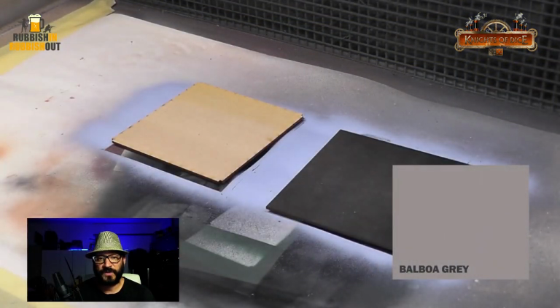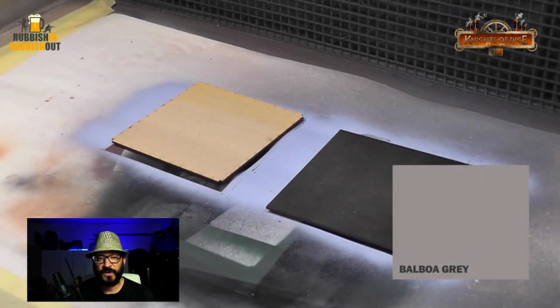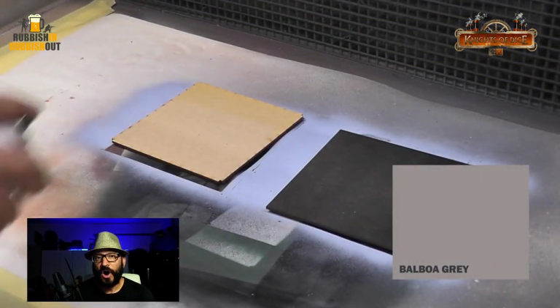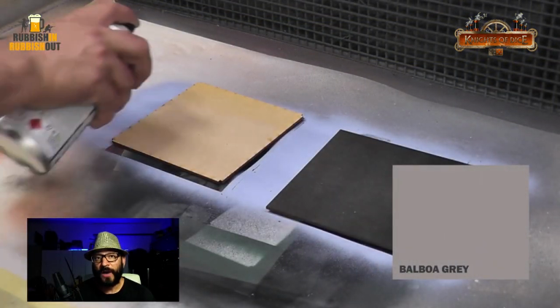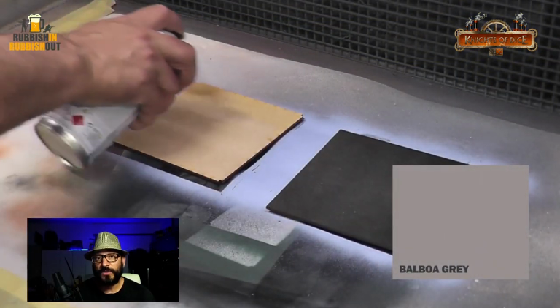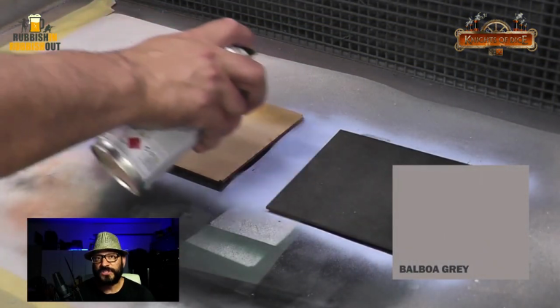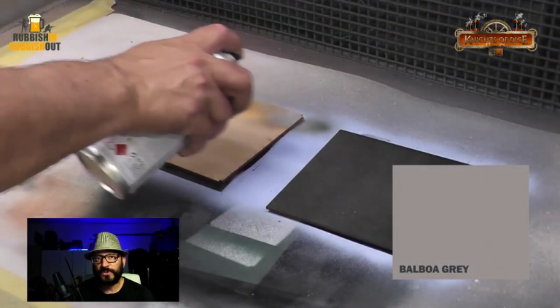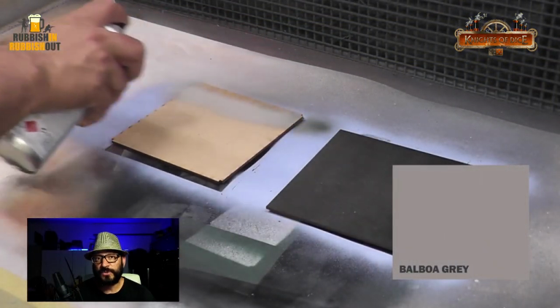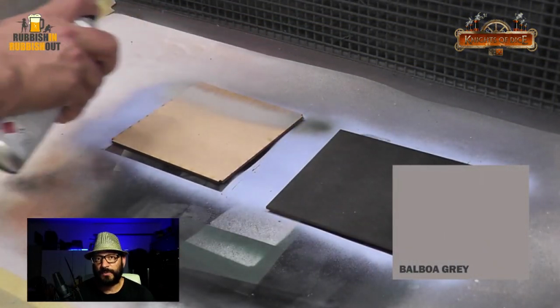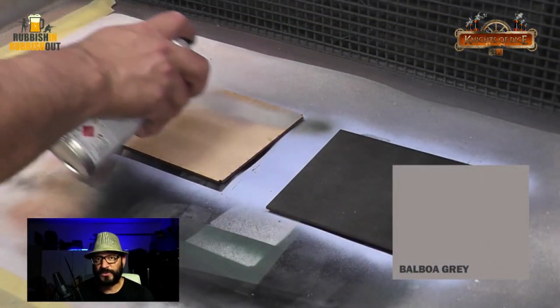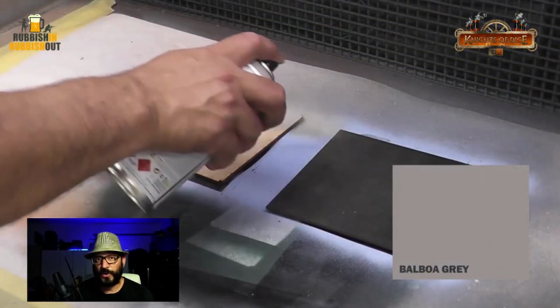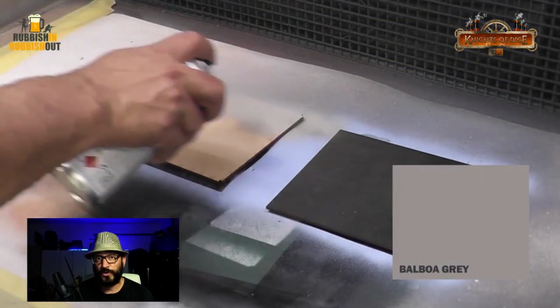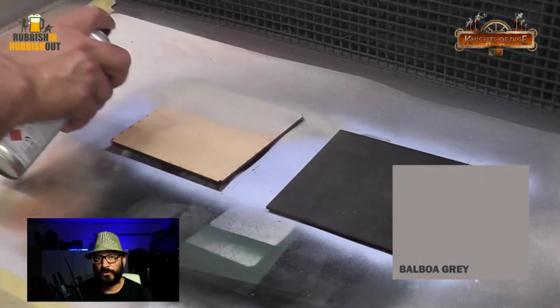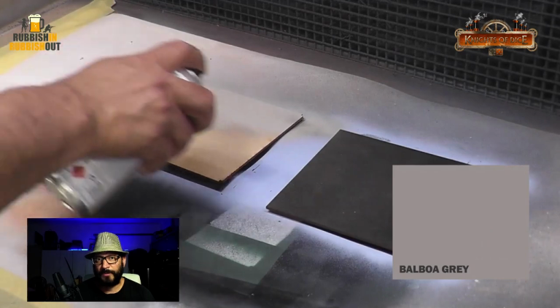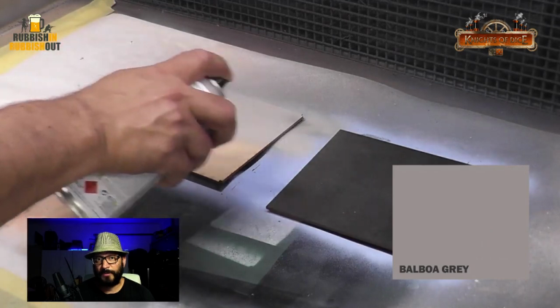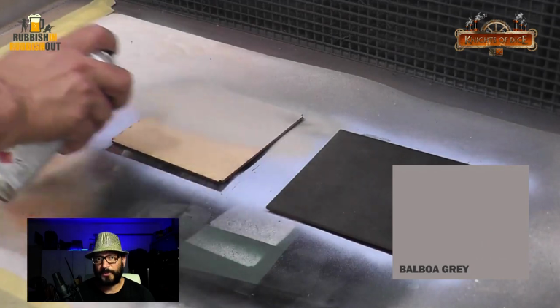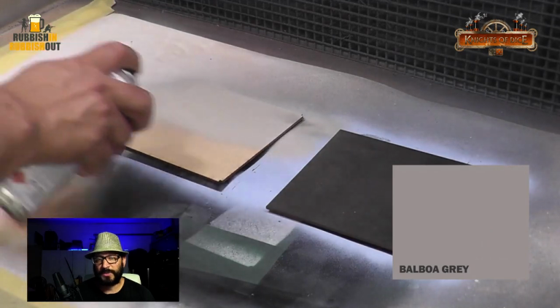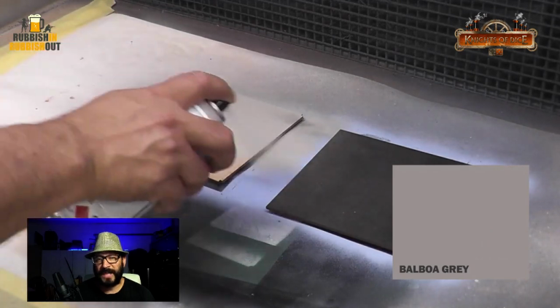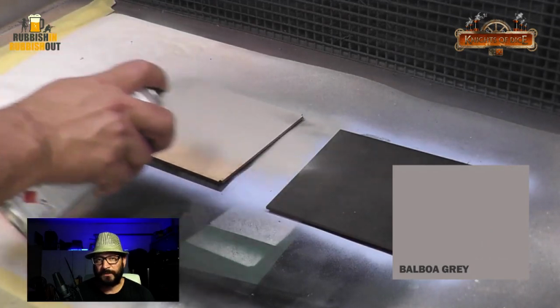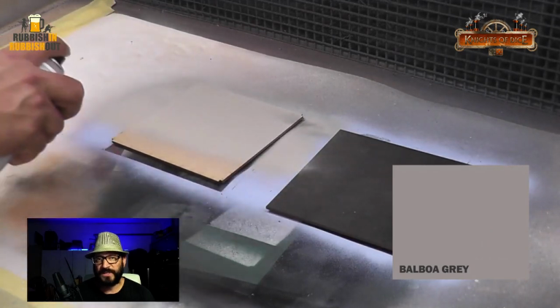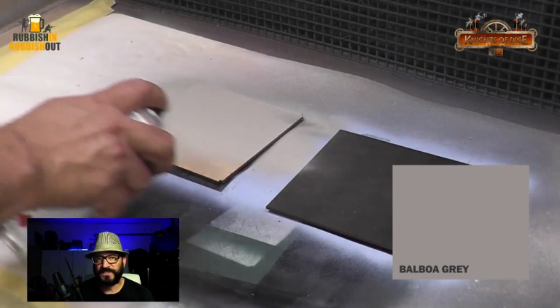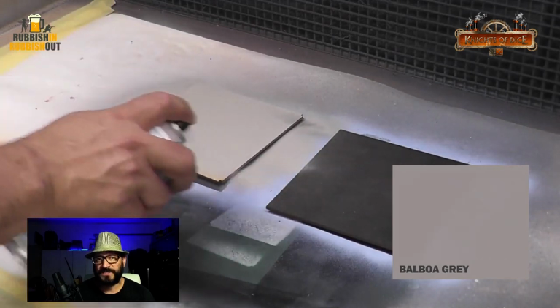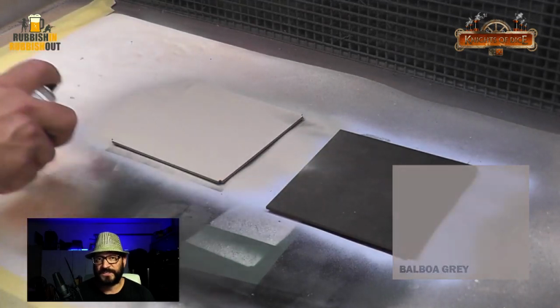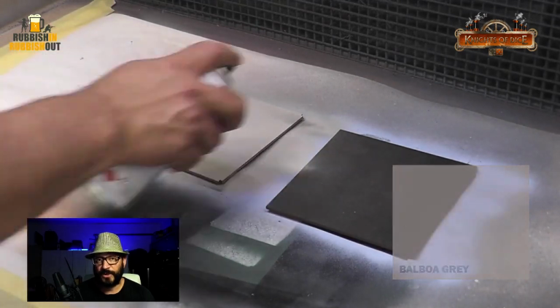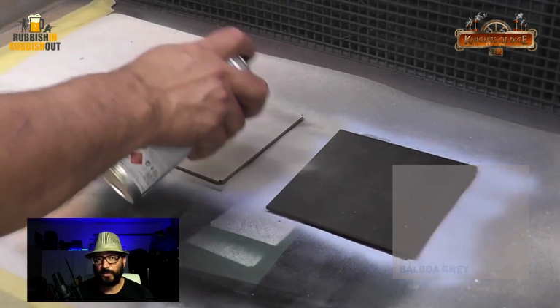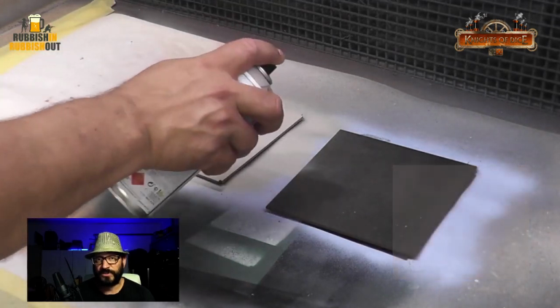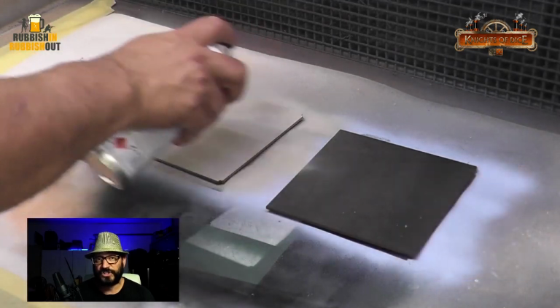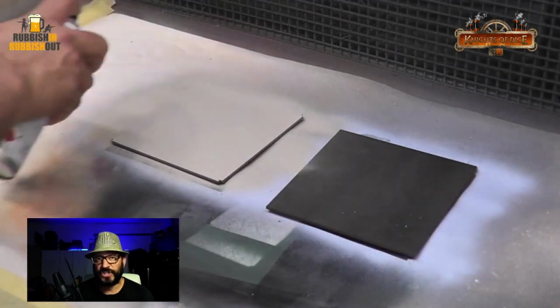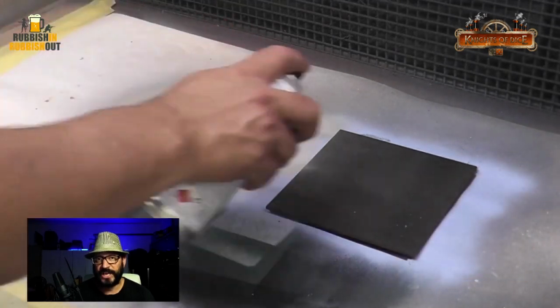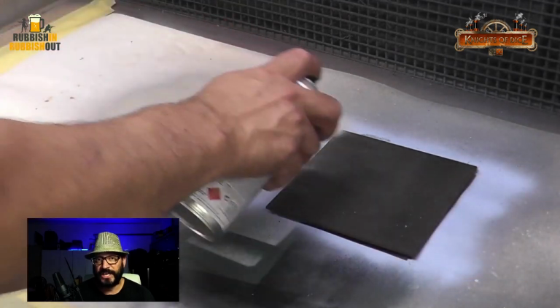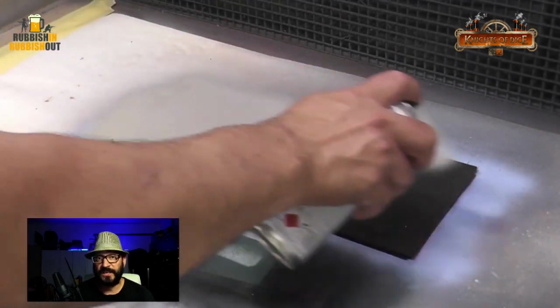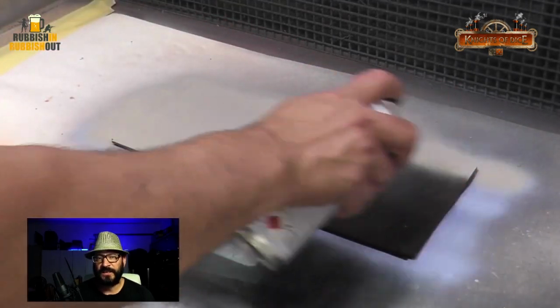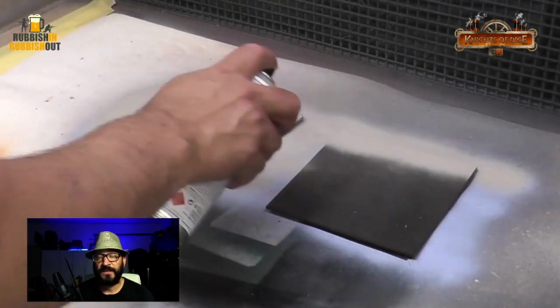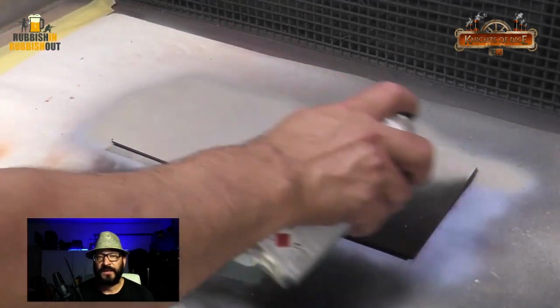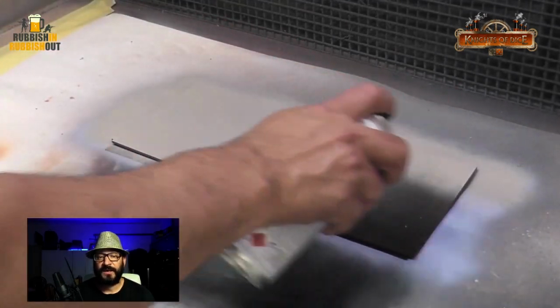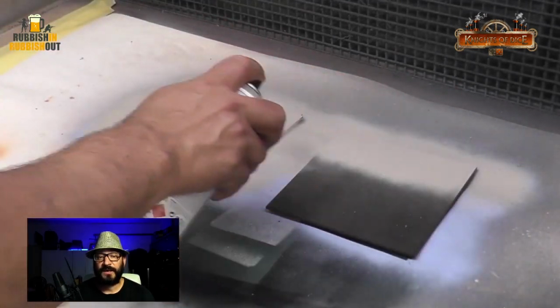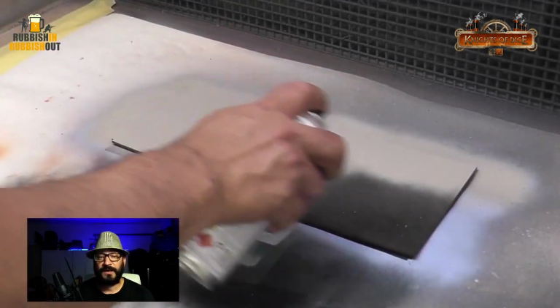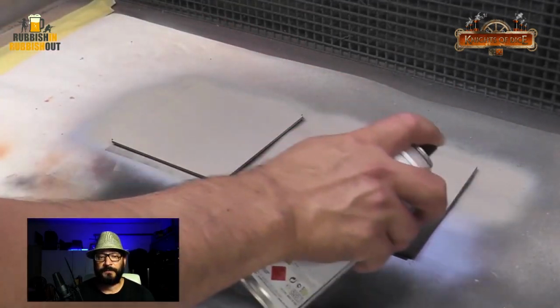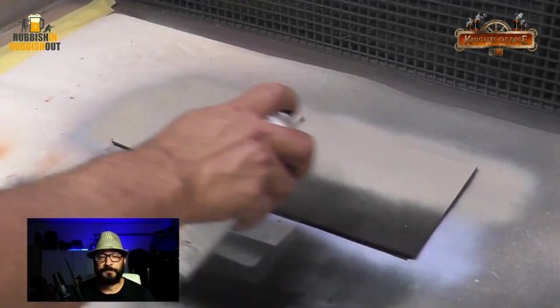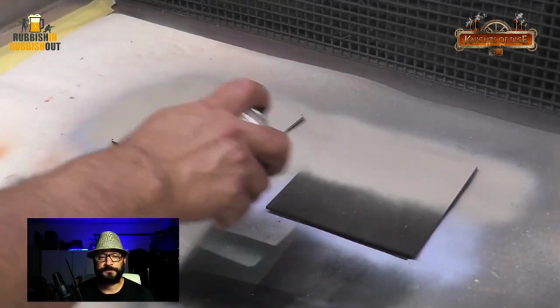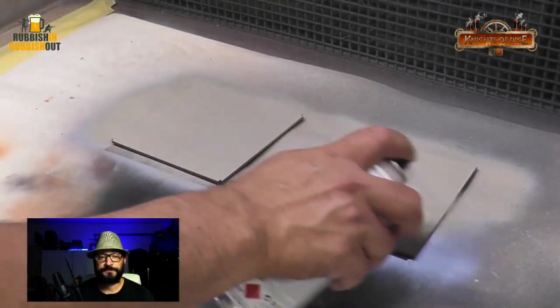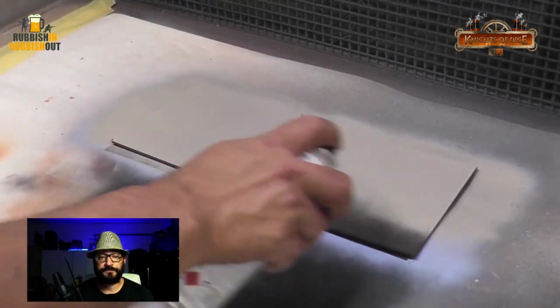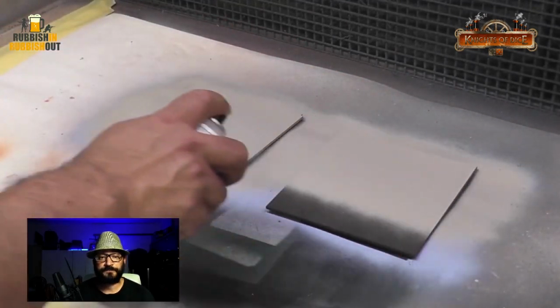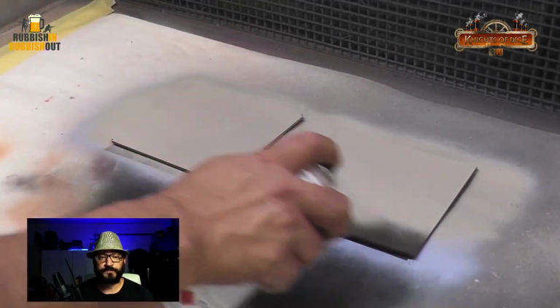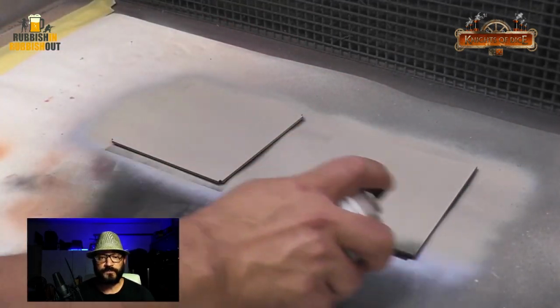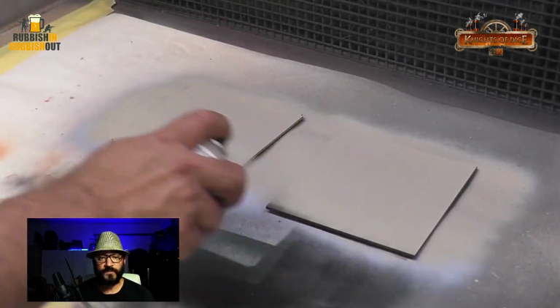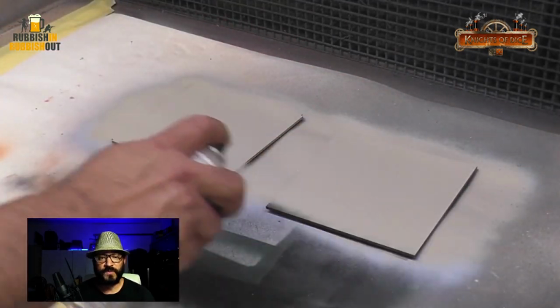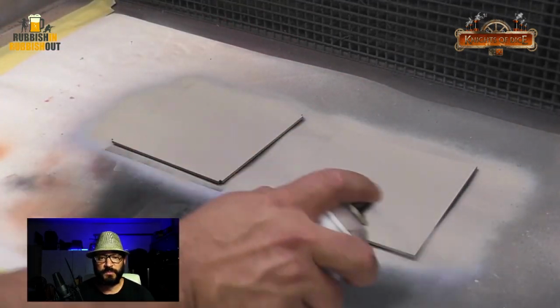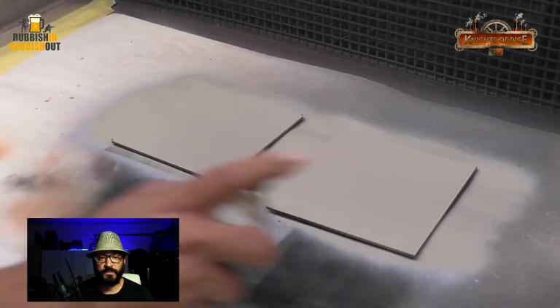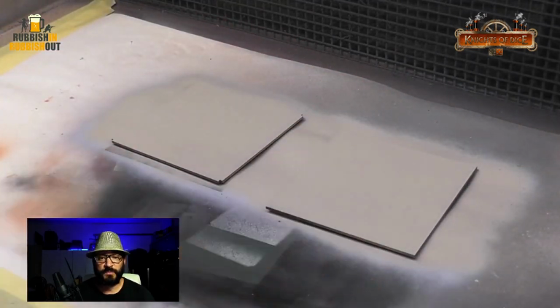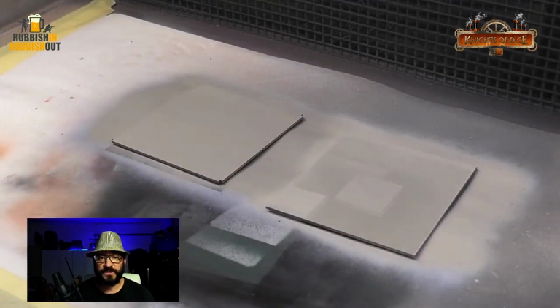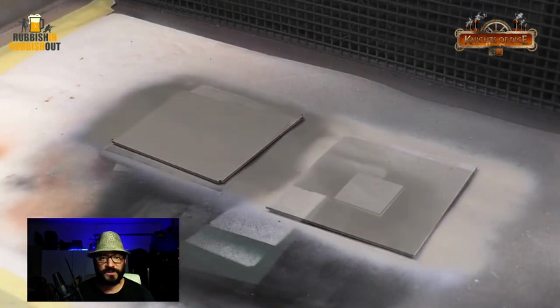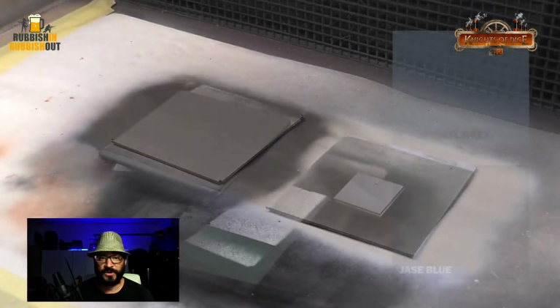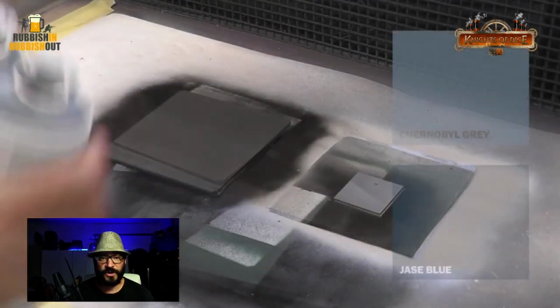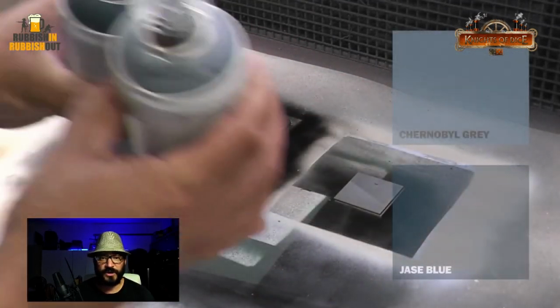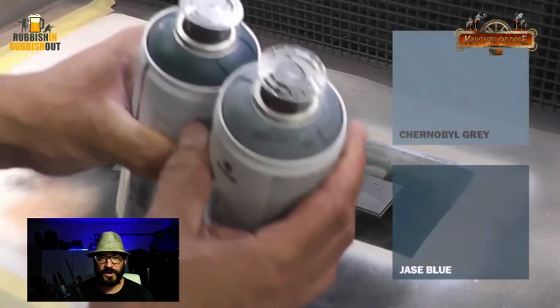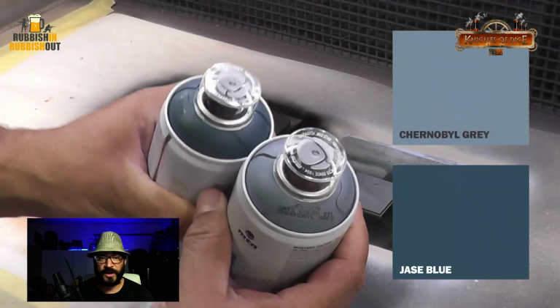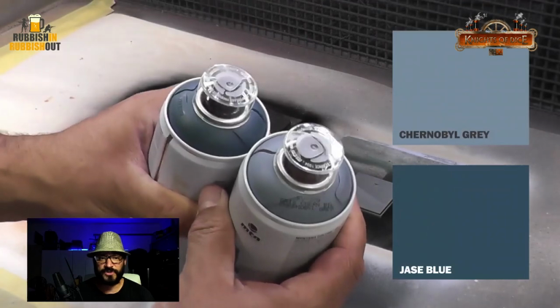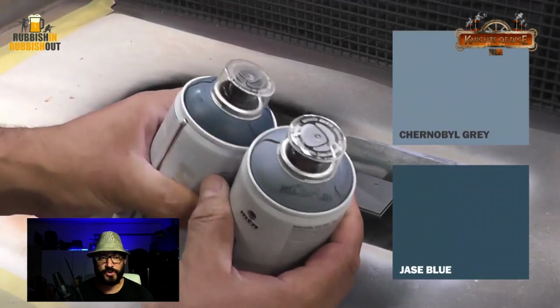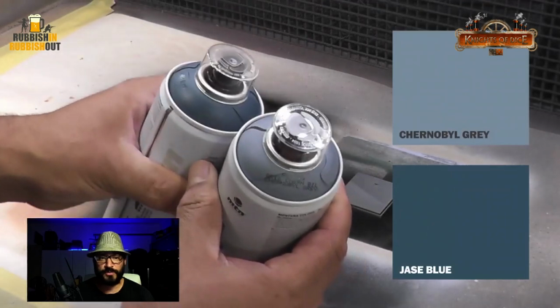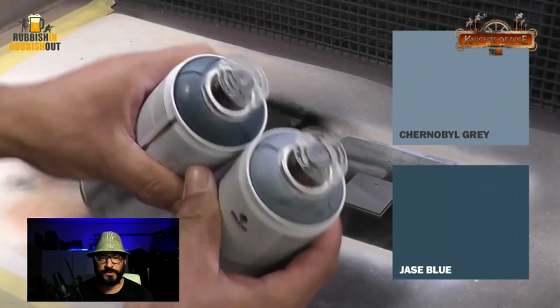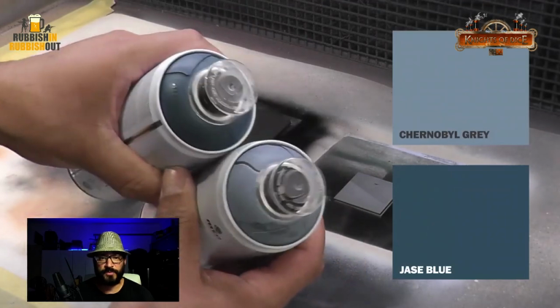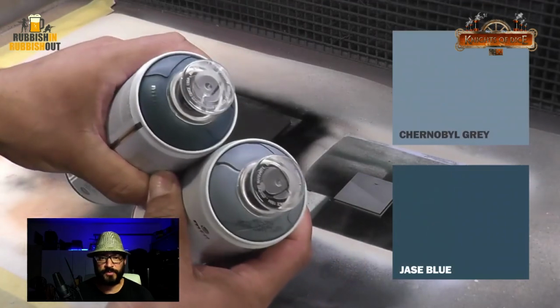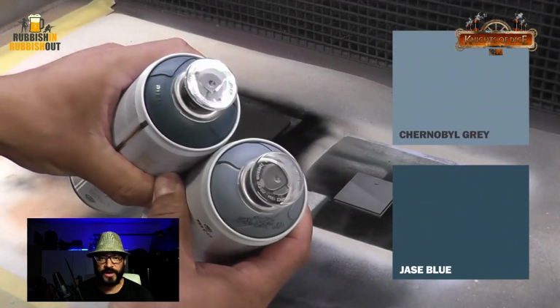I would still base coat all my models black because it does help with shading, but I'm super impressed.